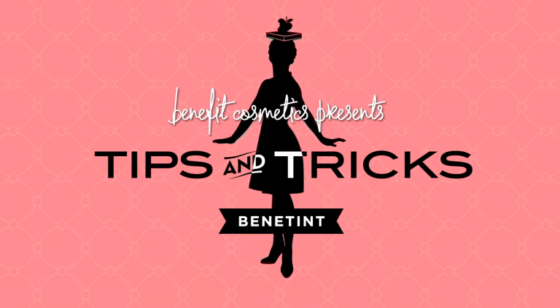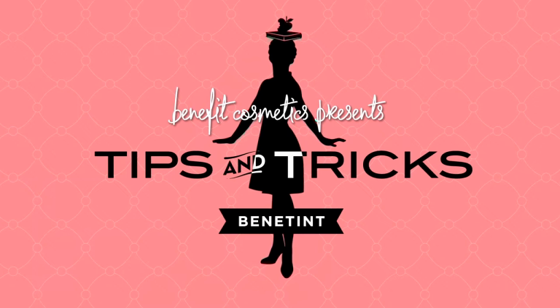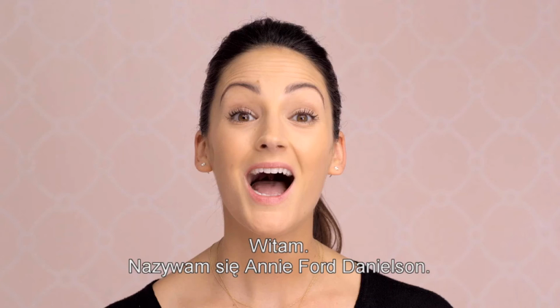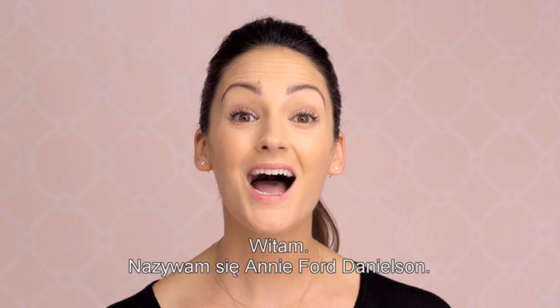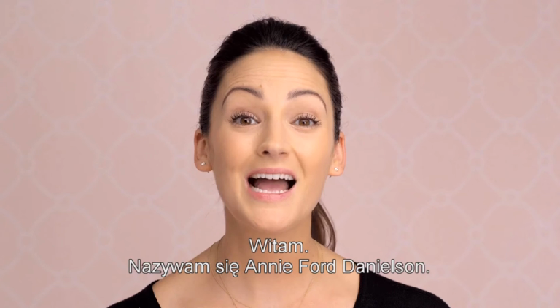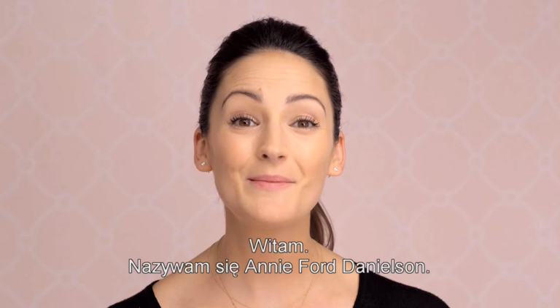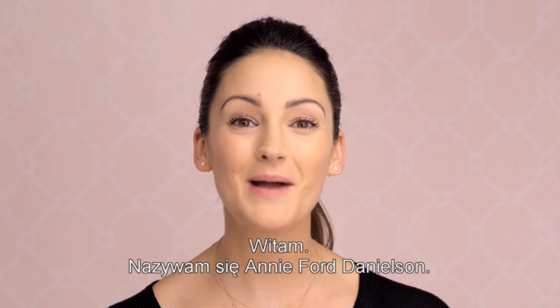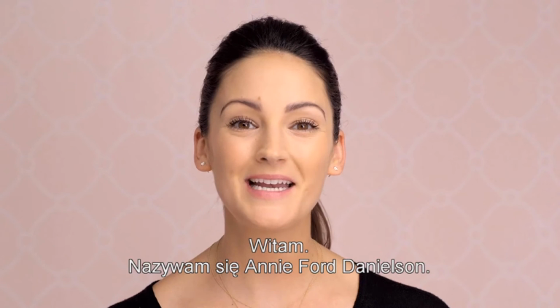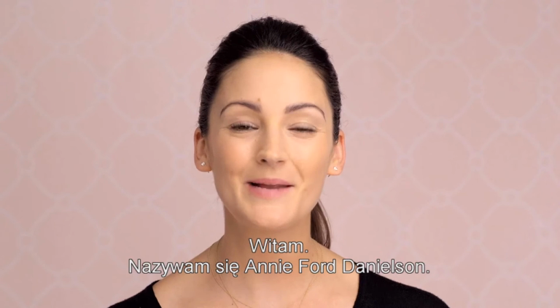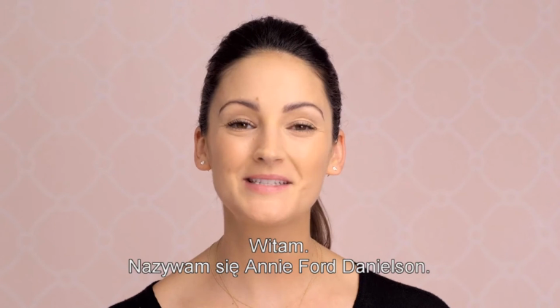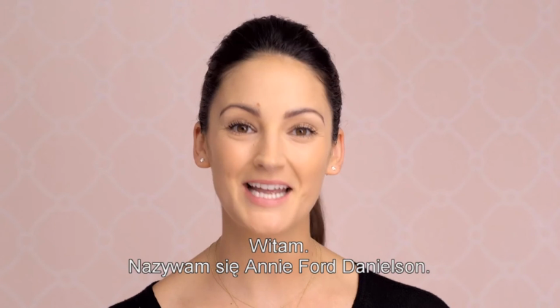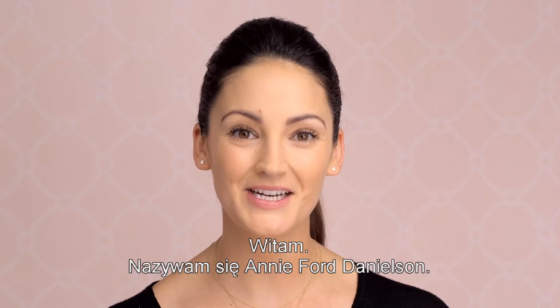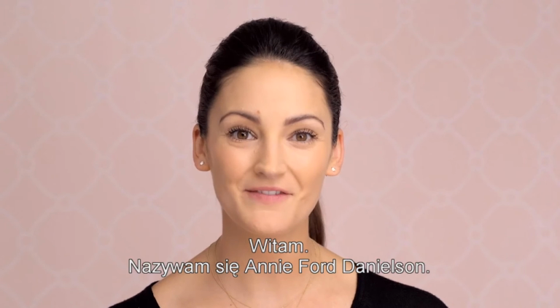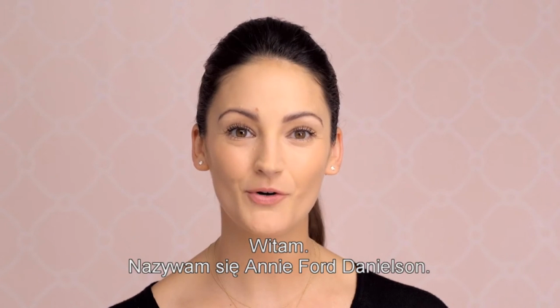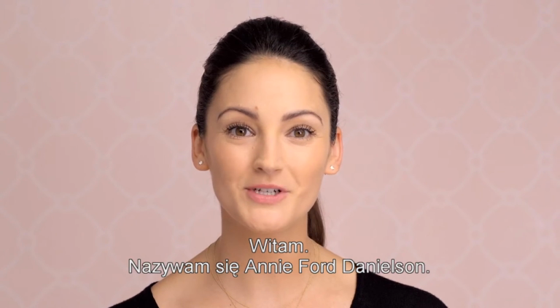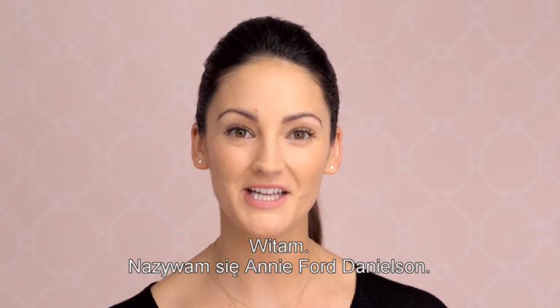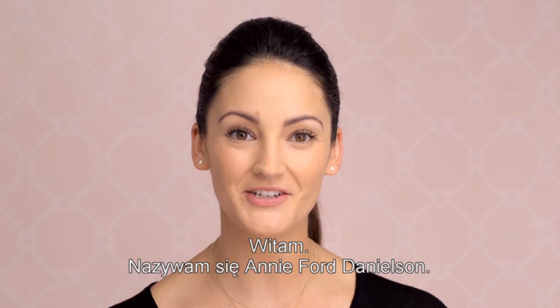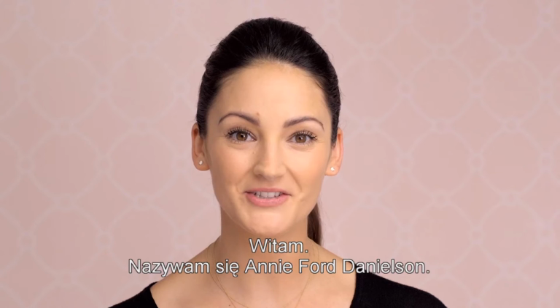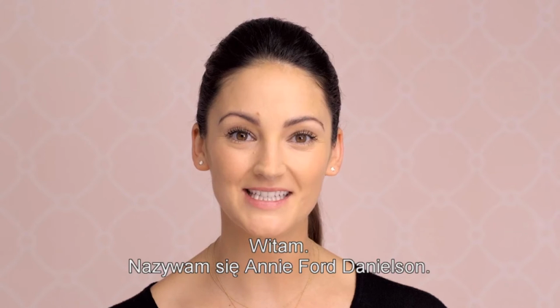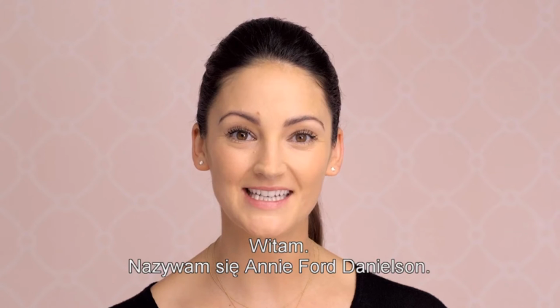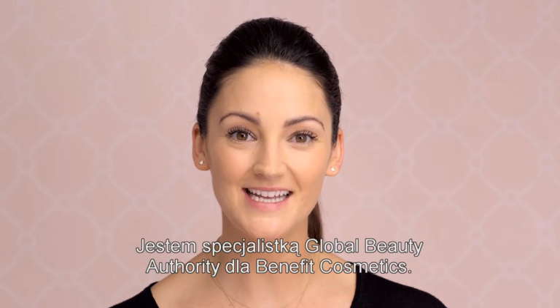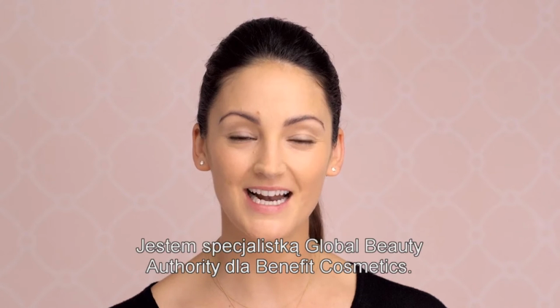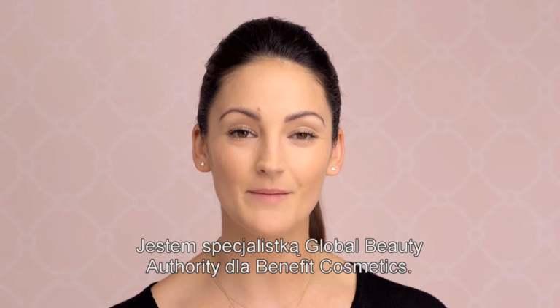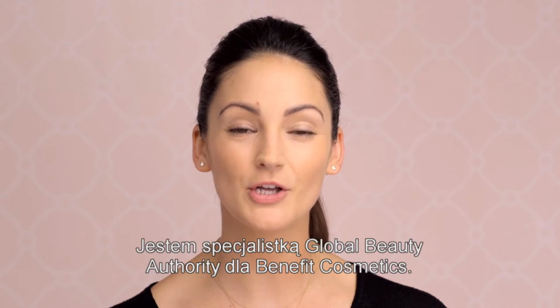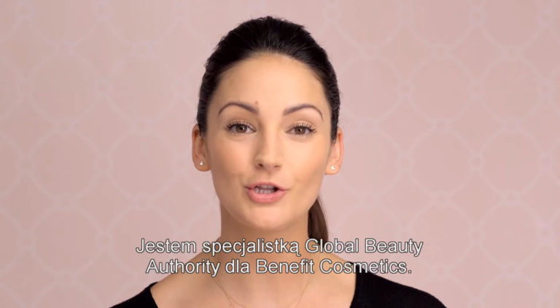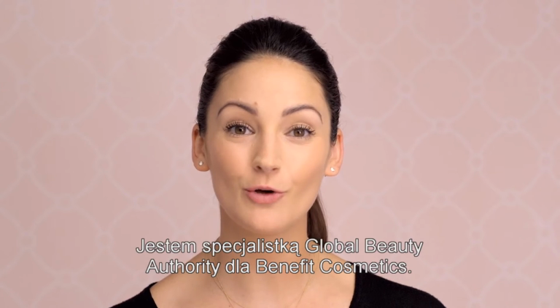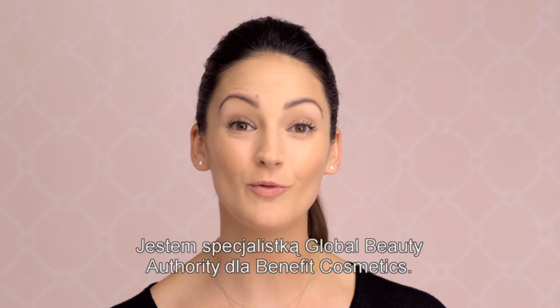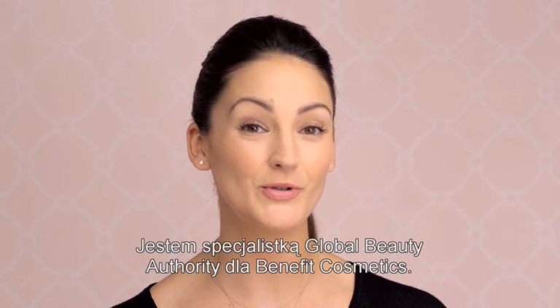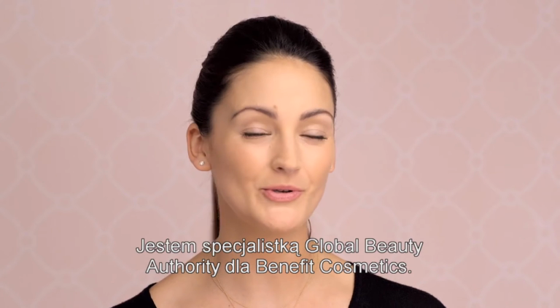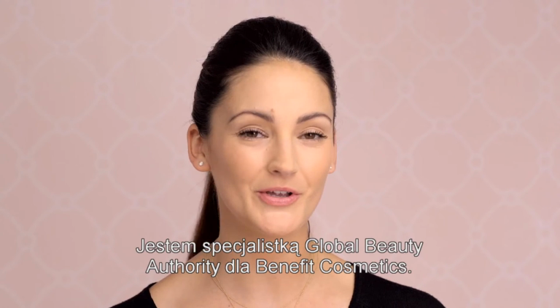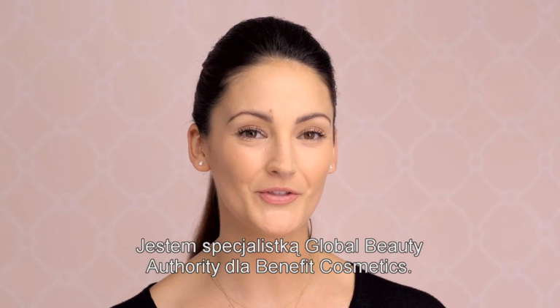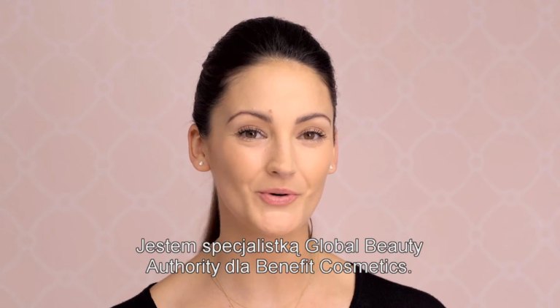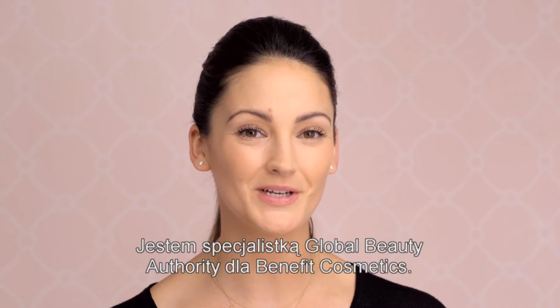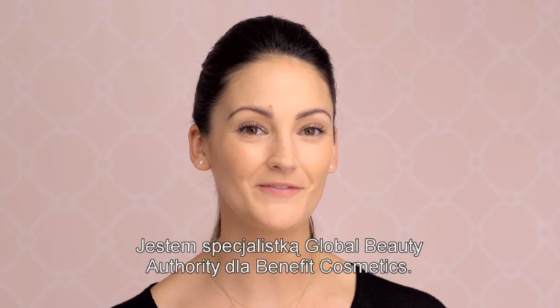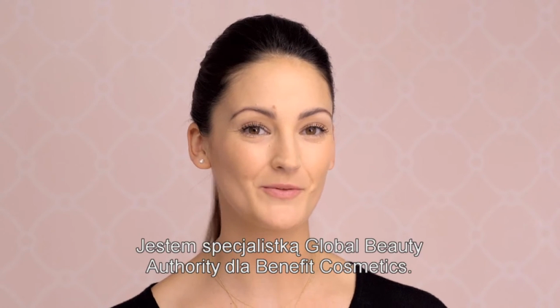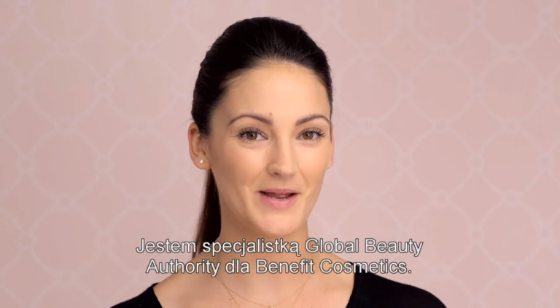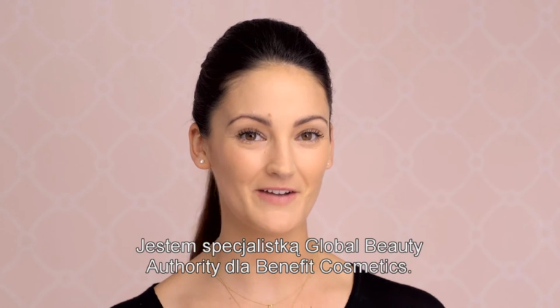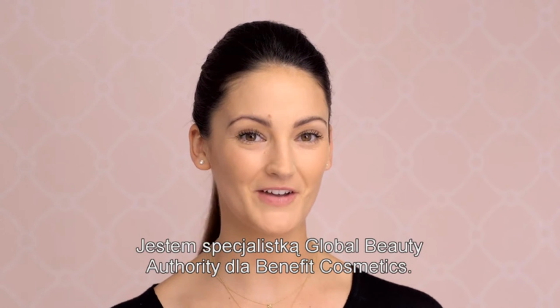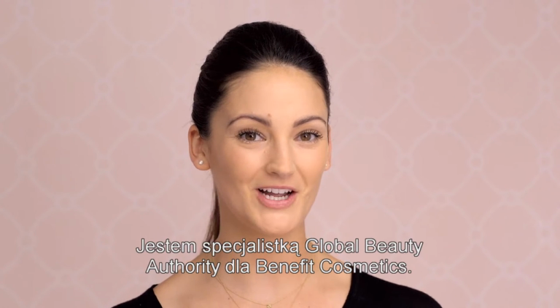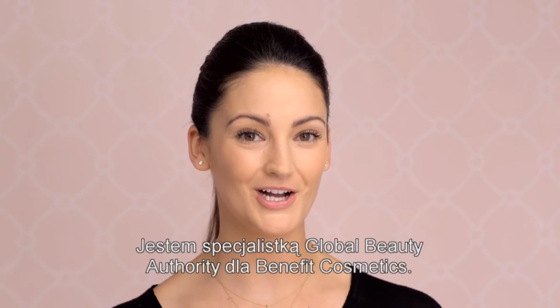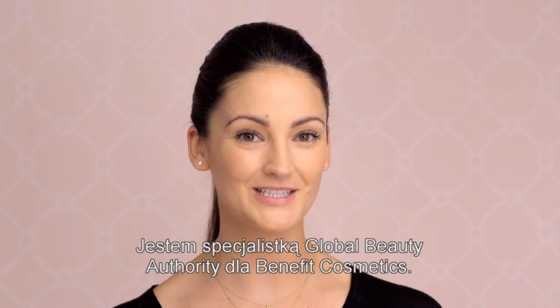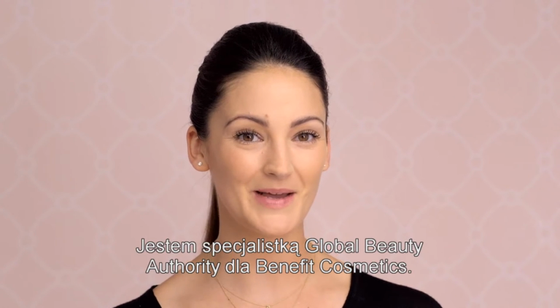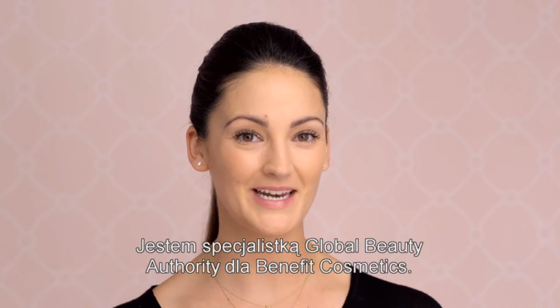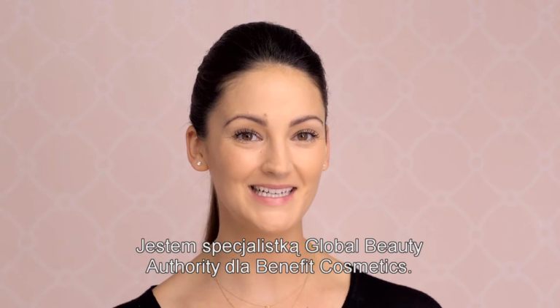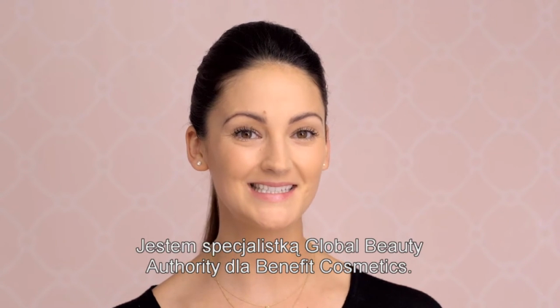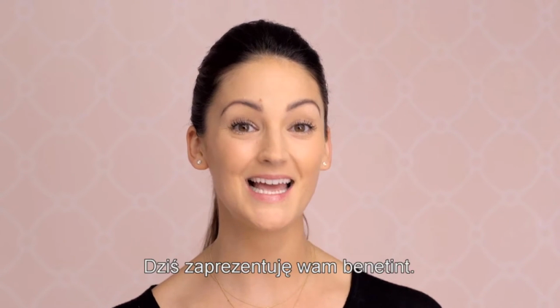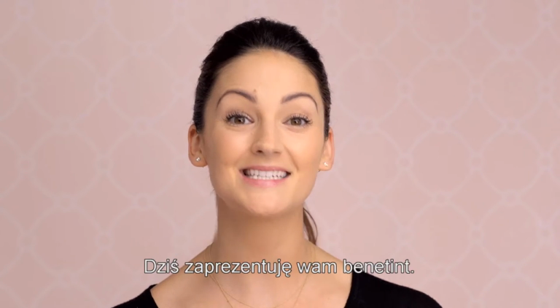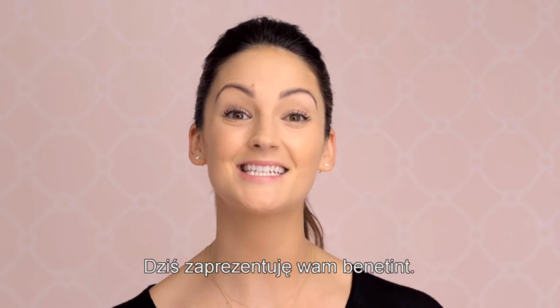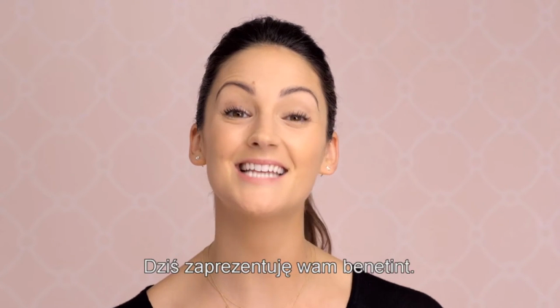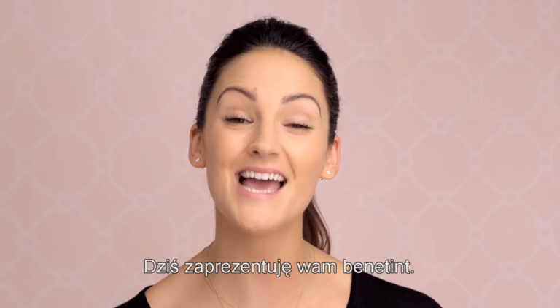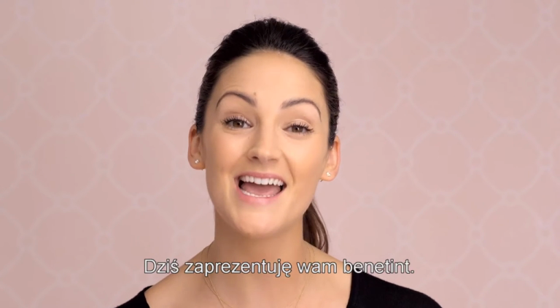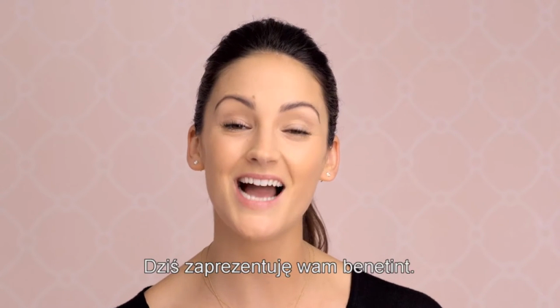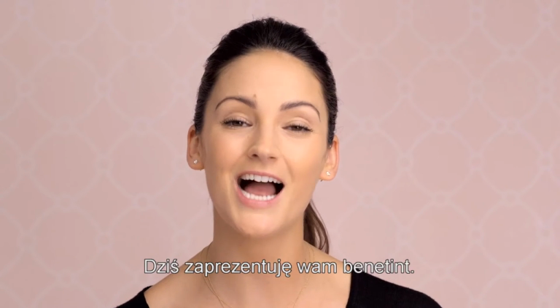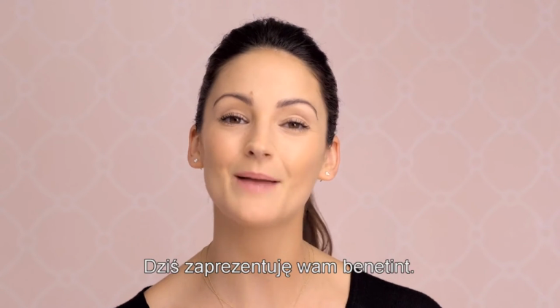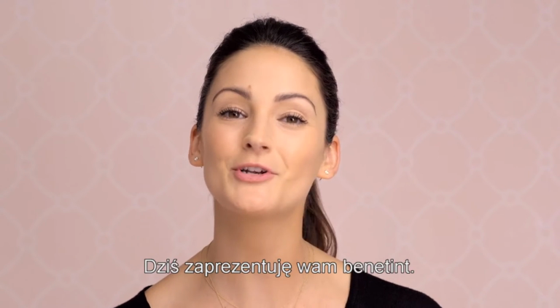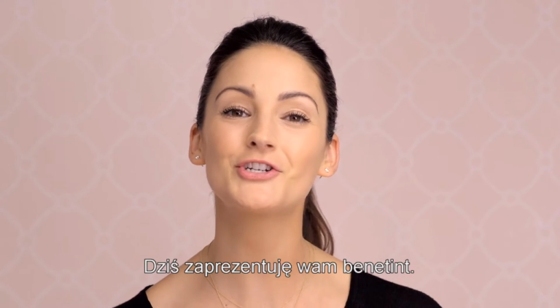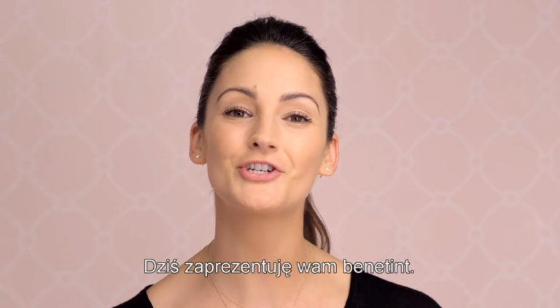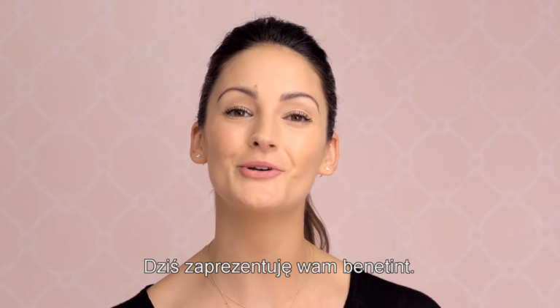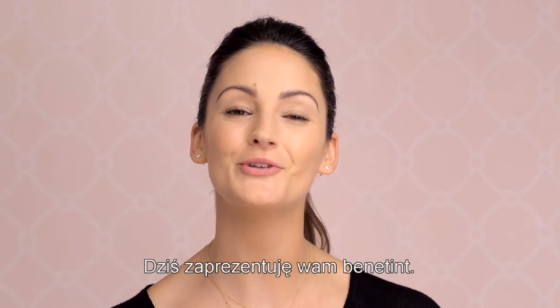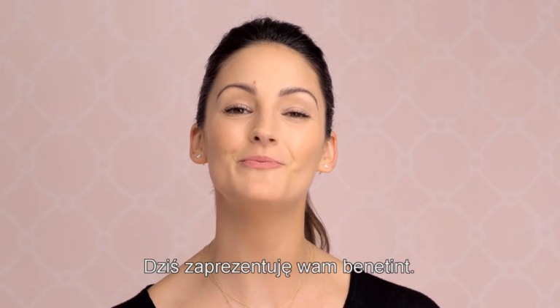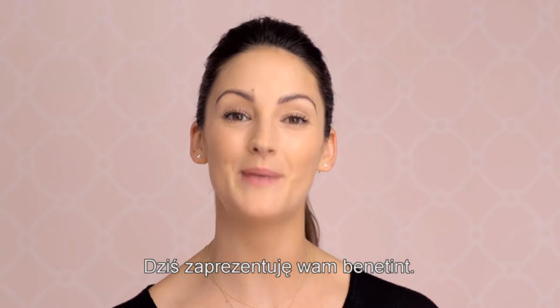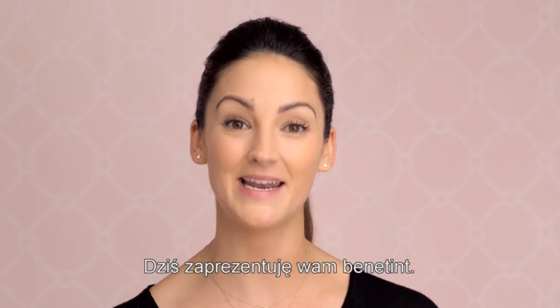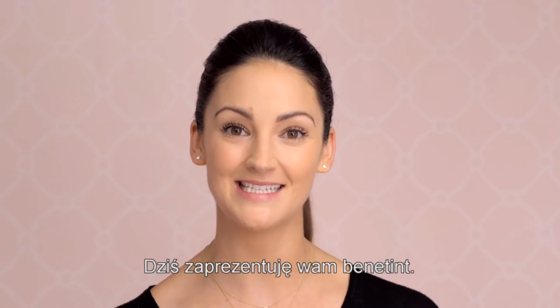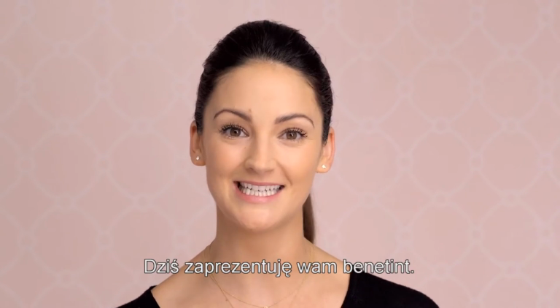Hi, my name is Annie Ford Danielson, and I'm the global beauty authority for Benefit Cosmetics. Today I'm going to show you Benefit.